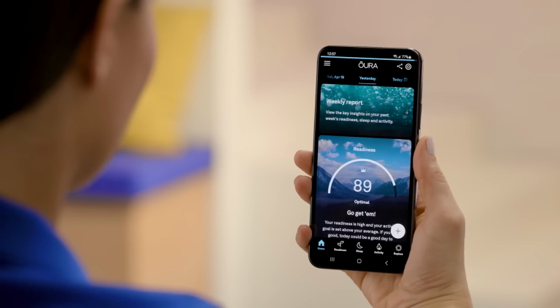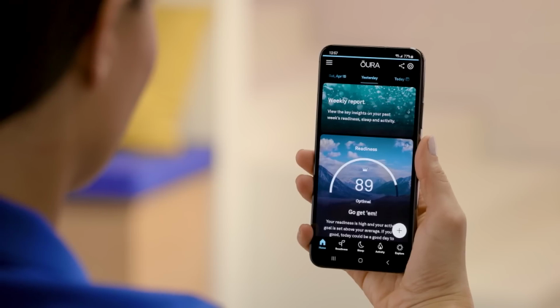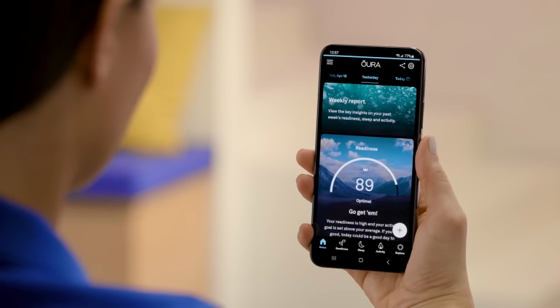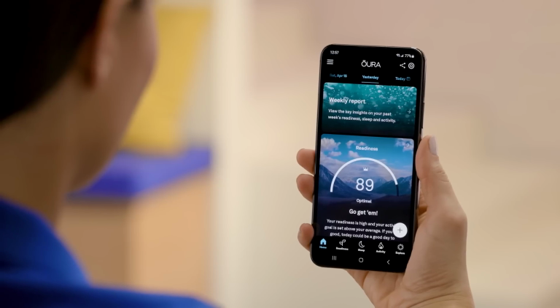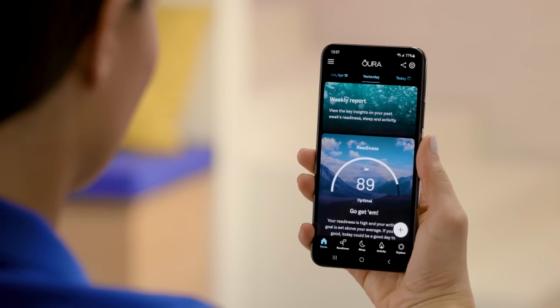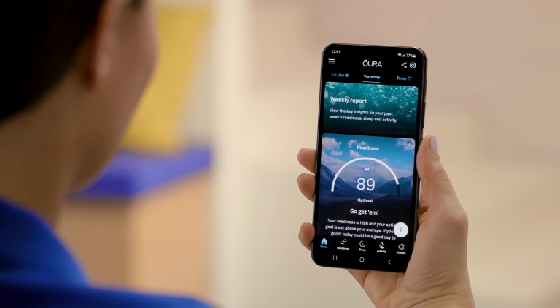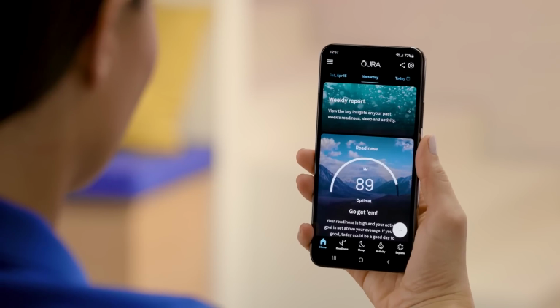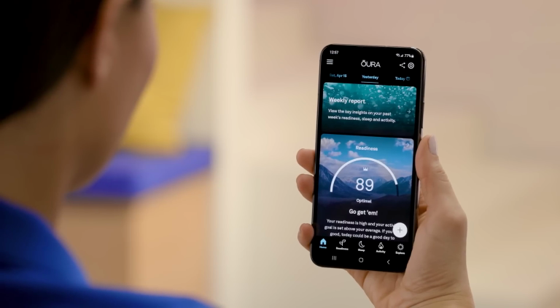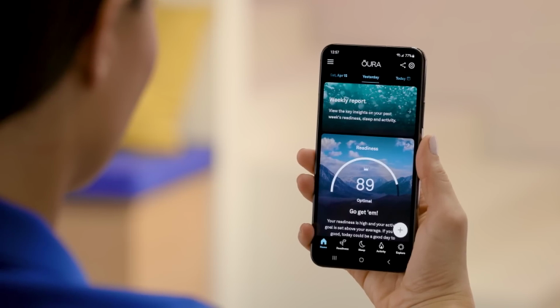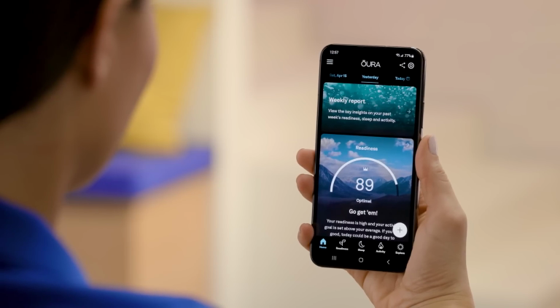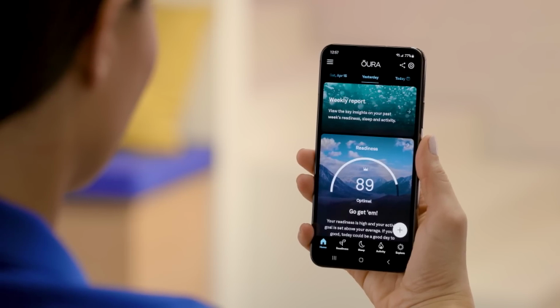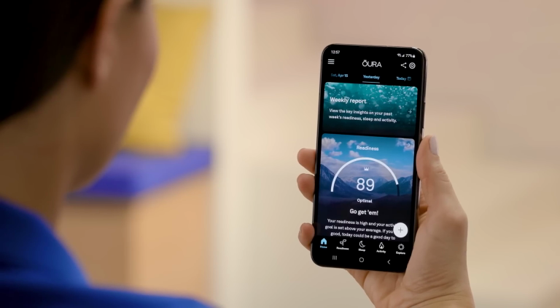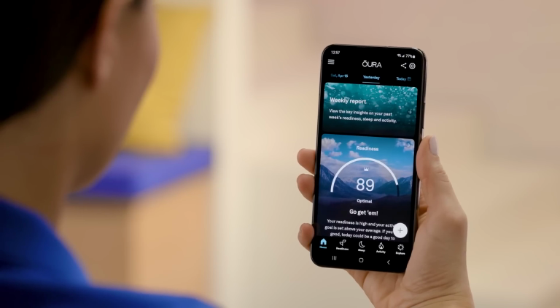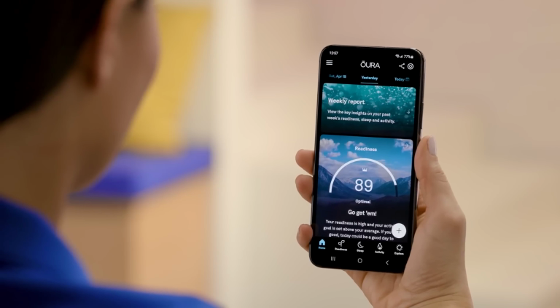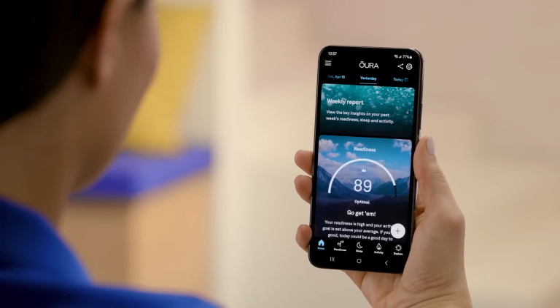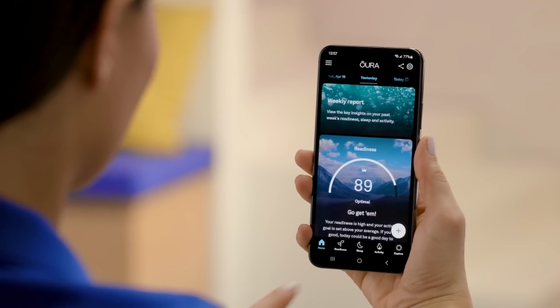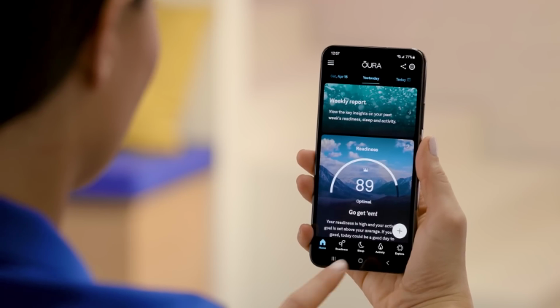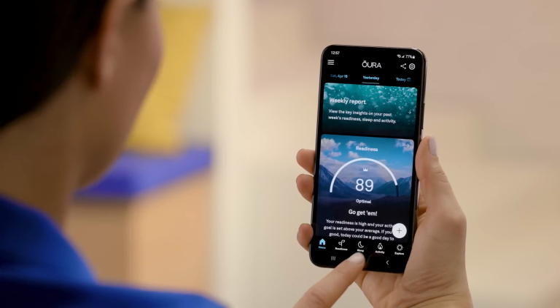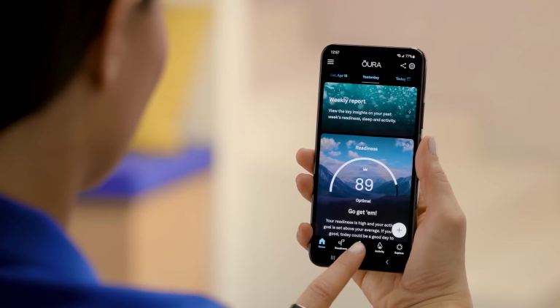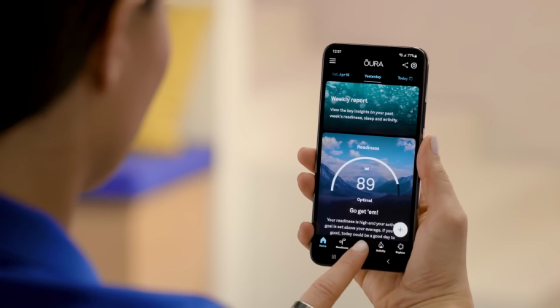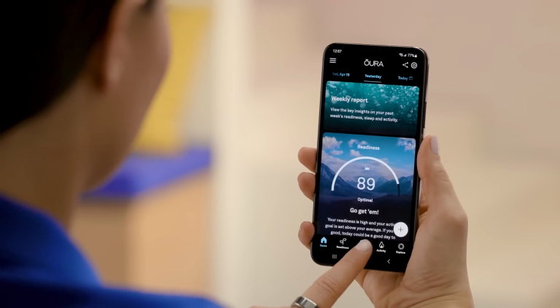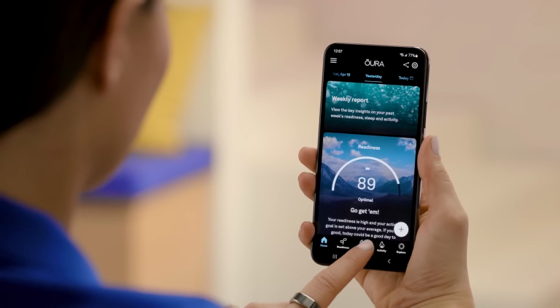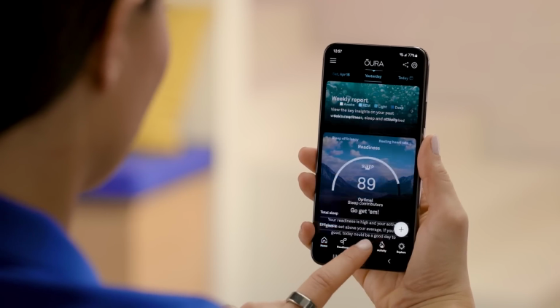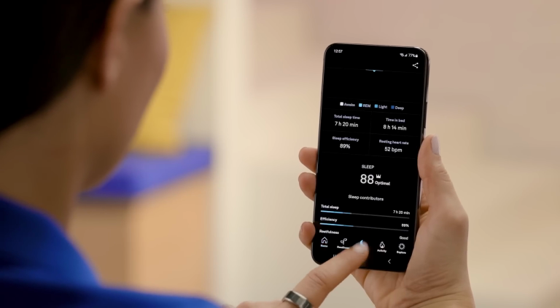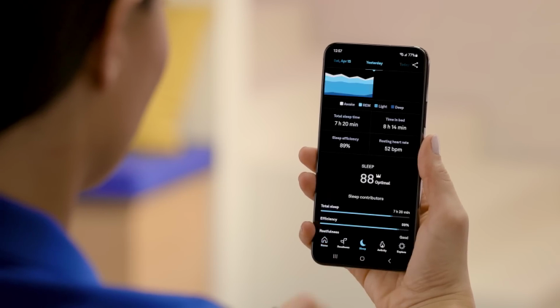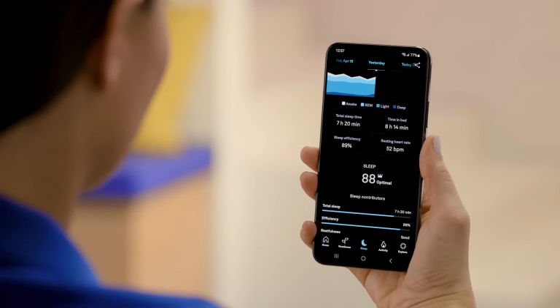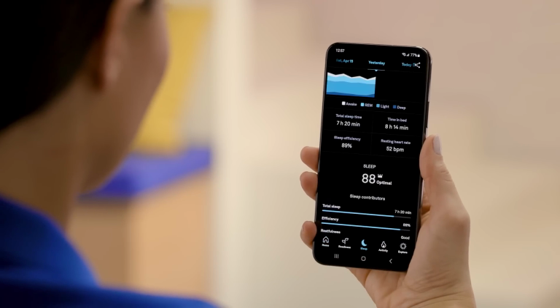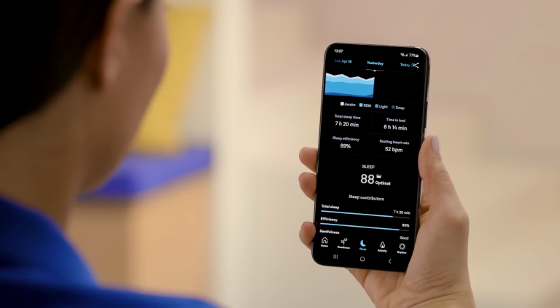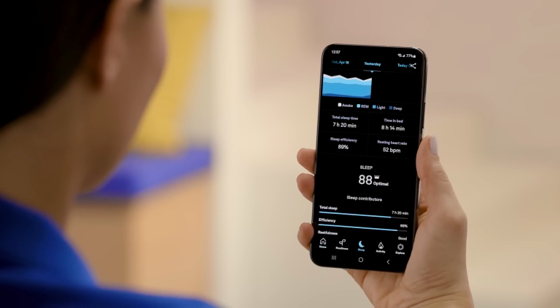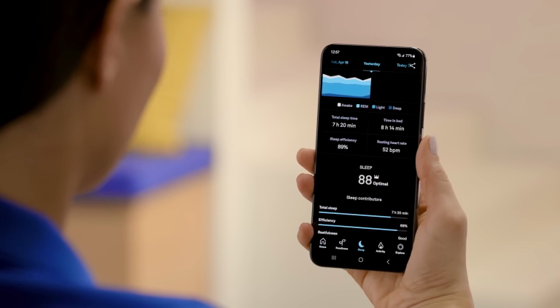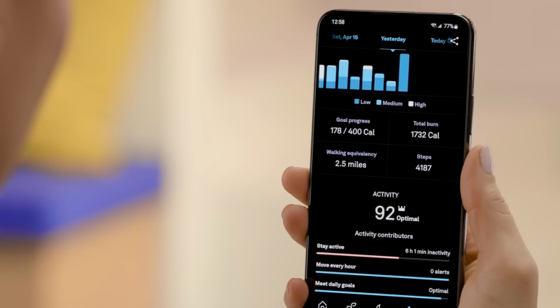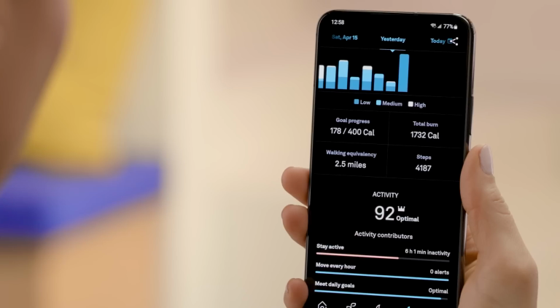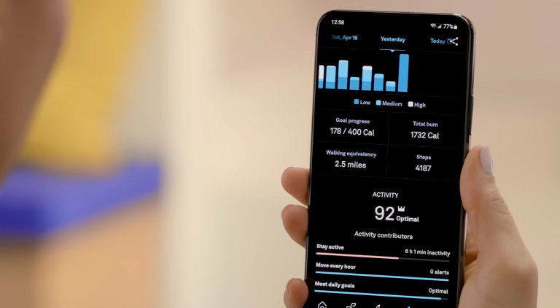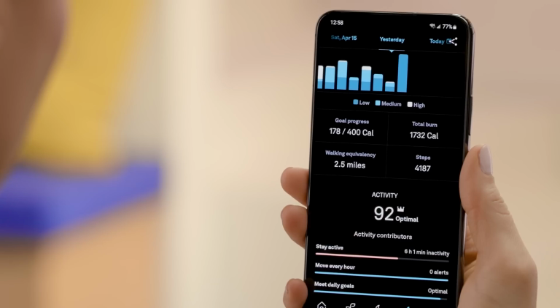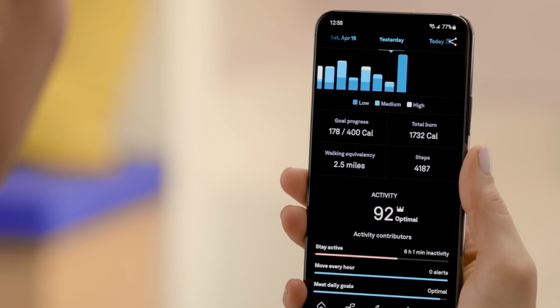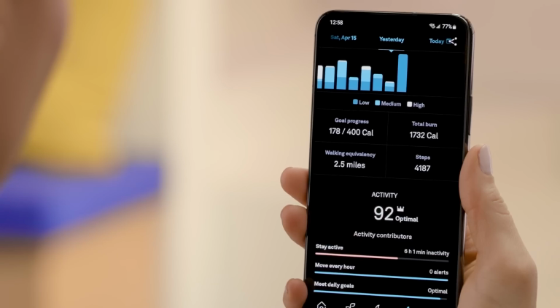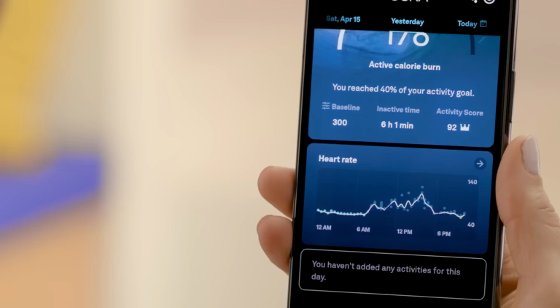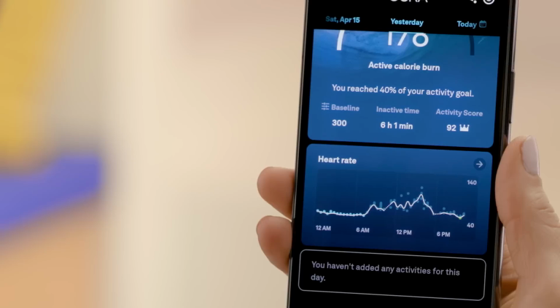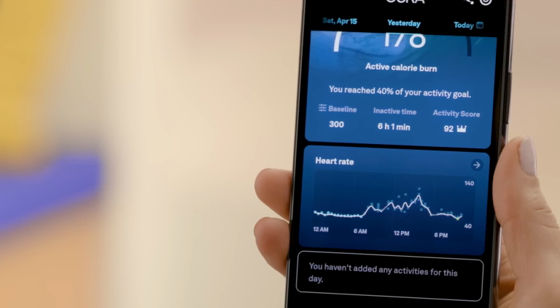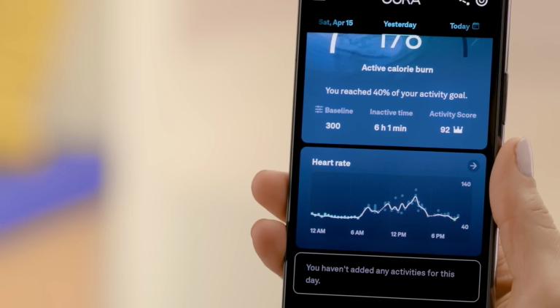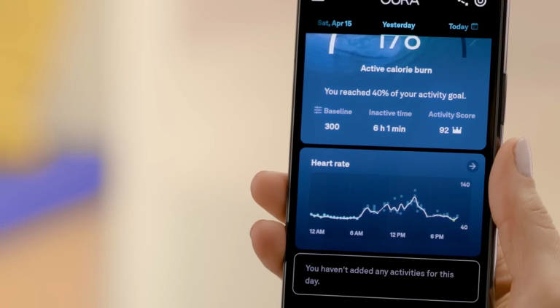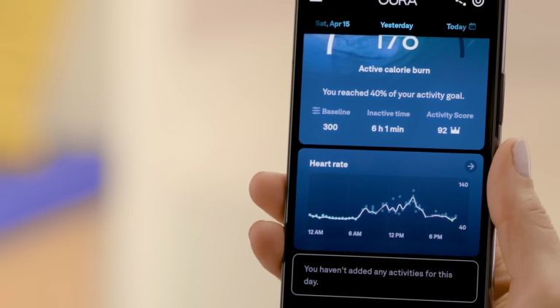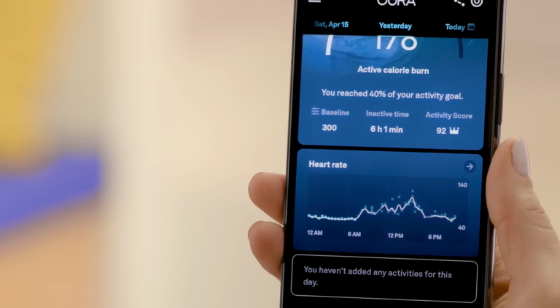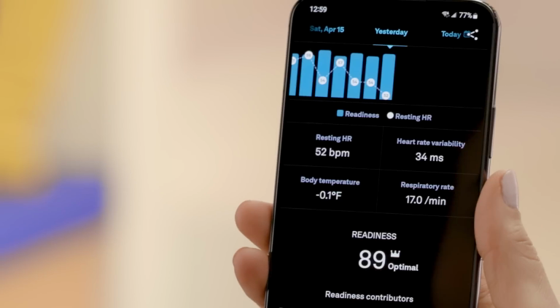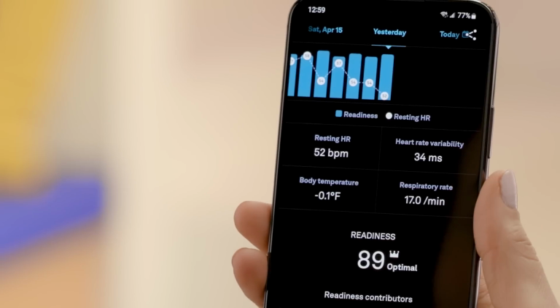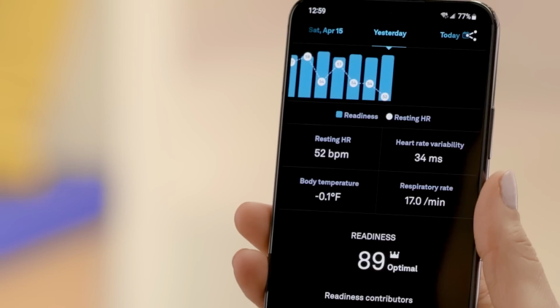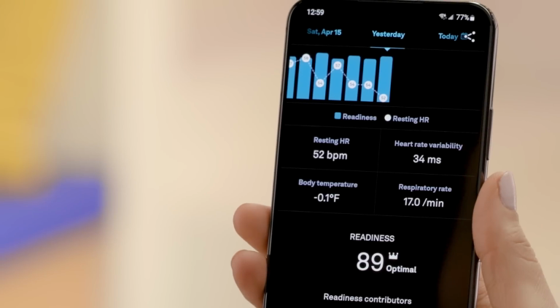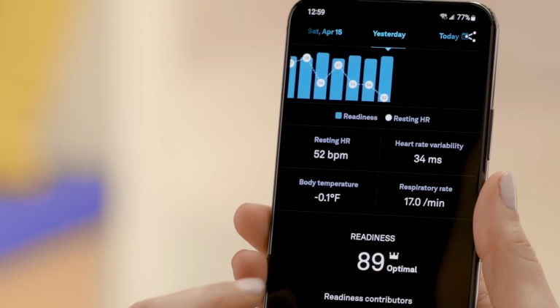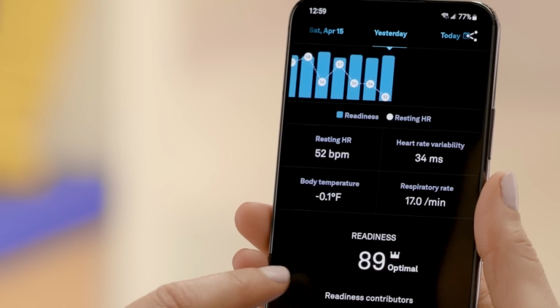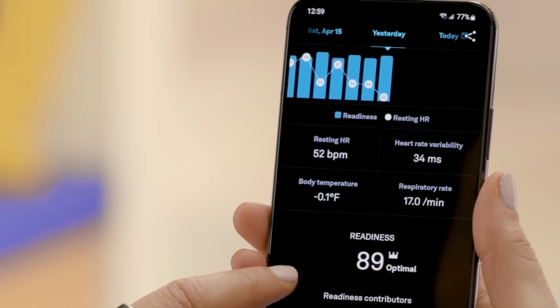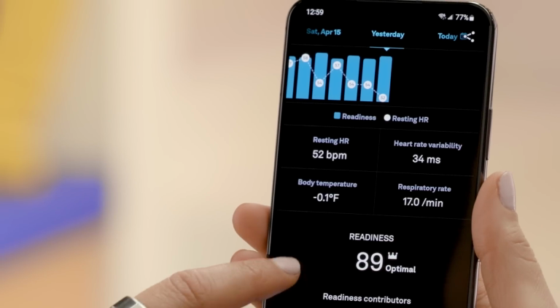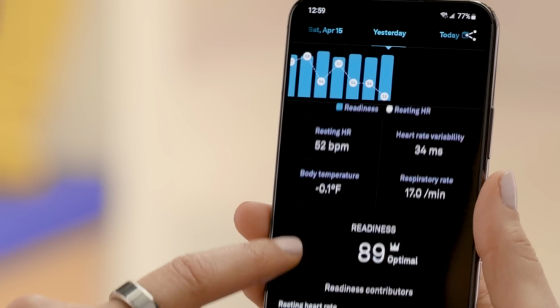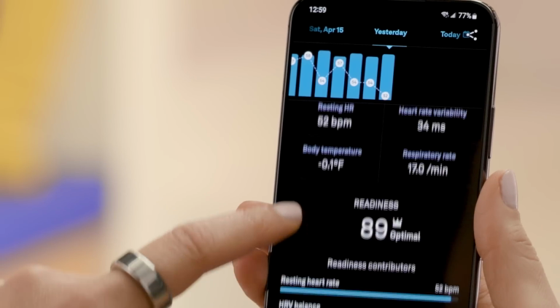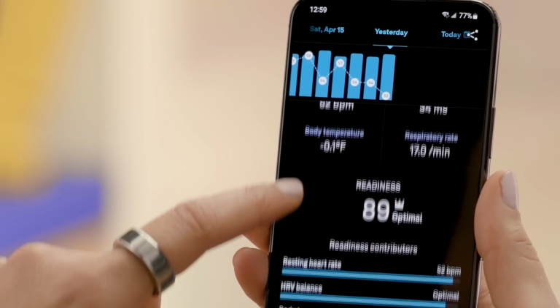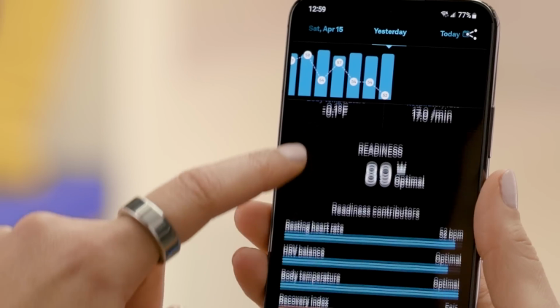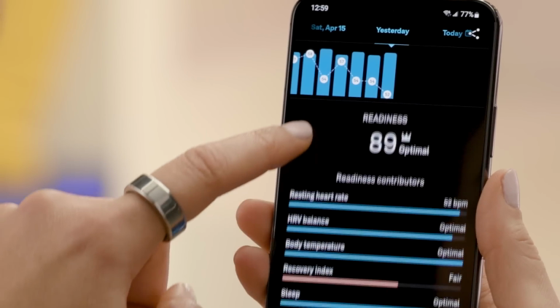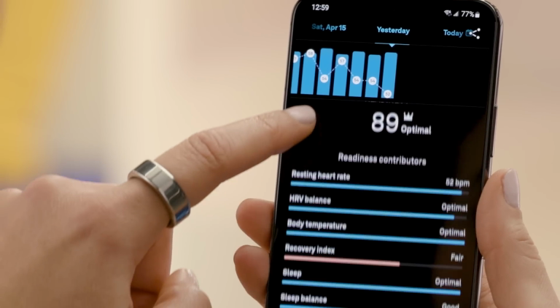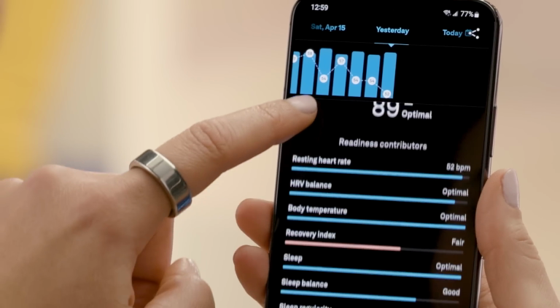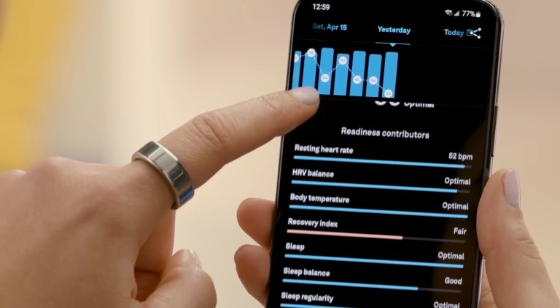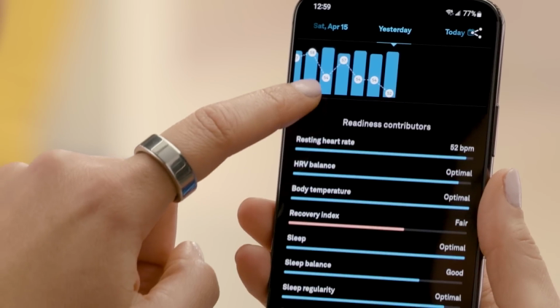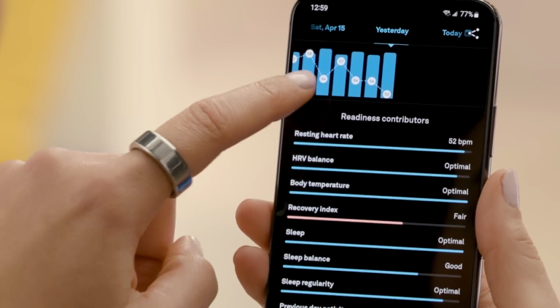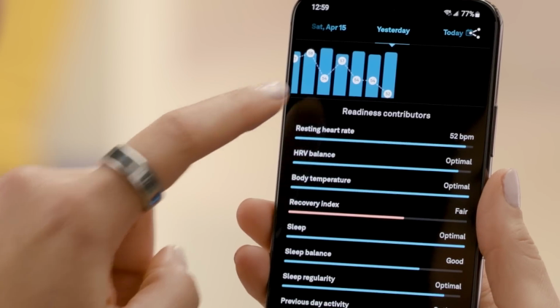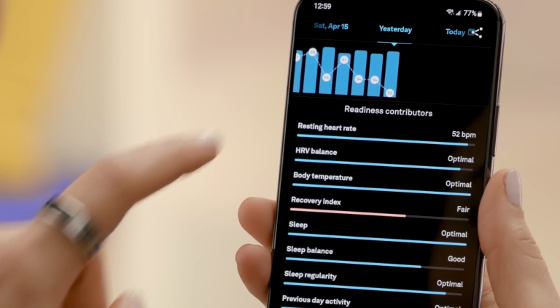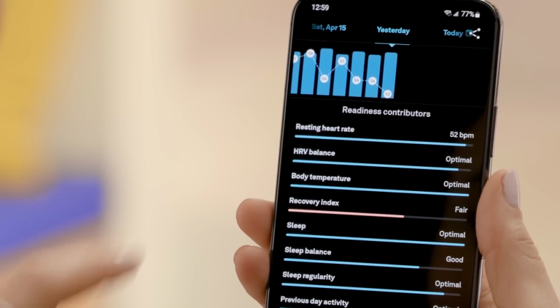The Oura Ring measures the key health areas that matter, like sleep, activity, heart rate, and temperature trends. Talk about a powerful little package.